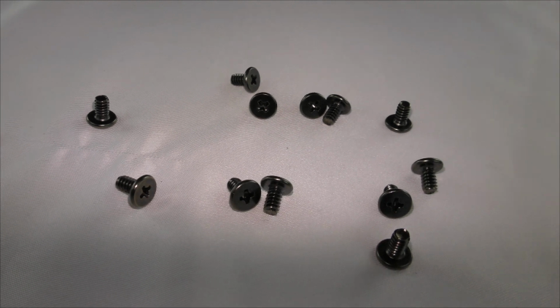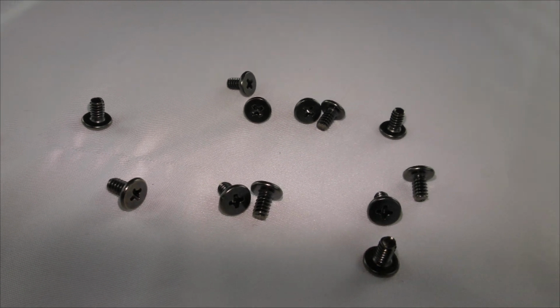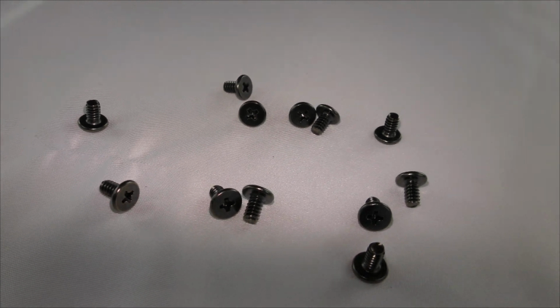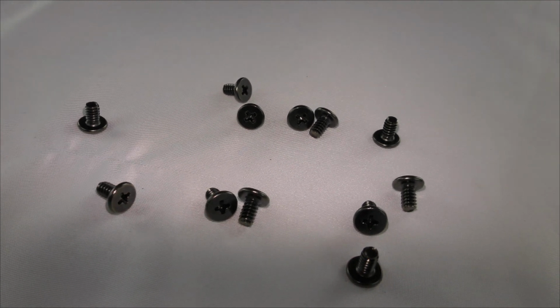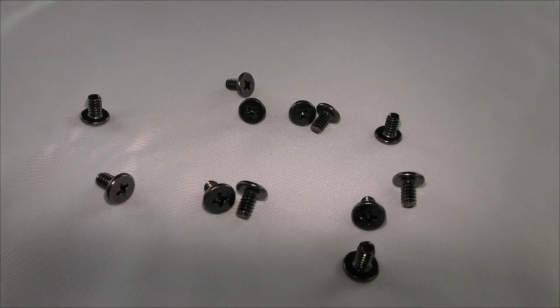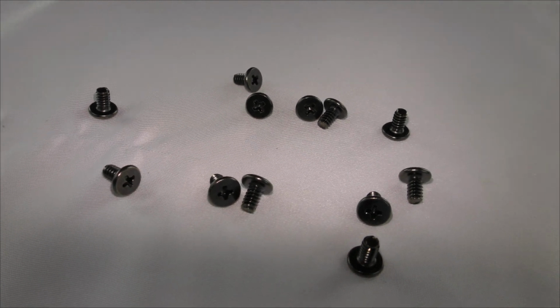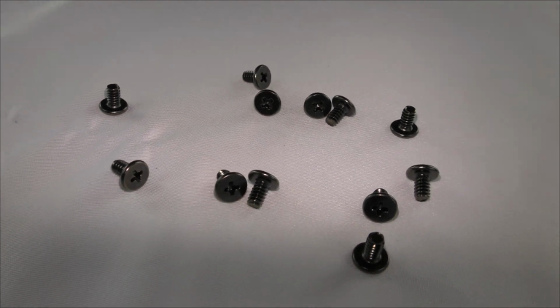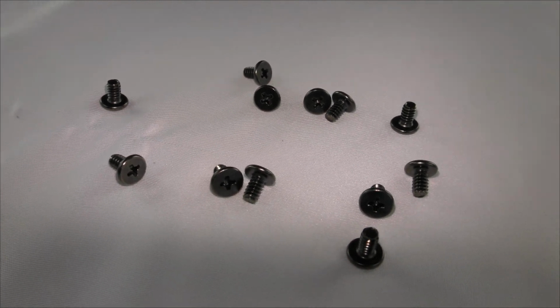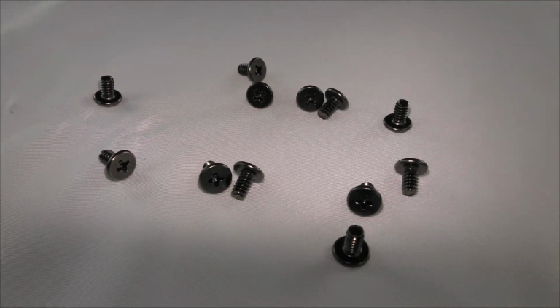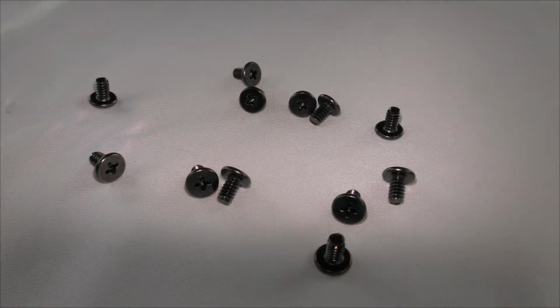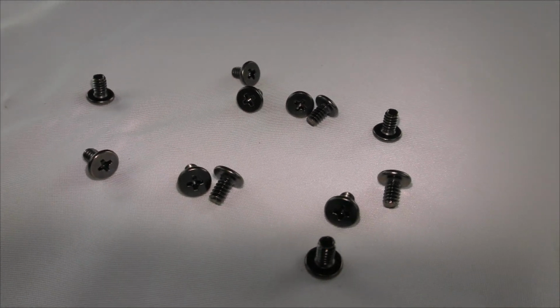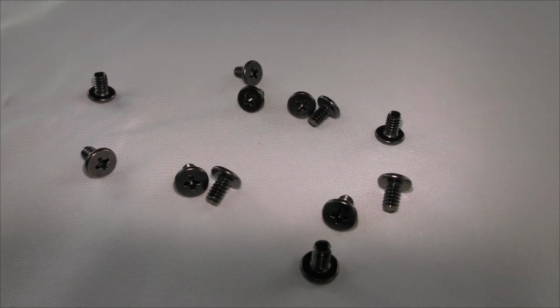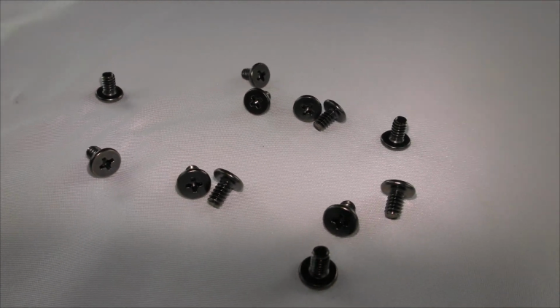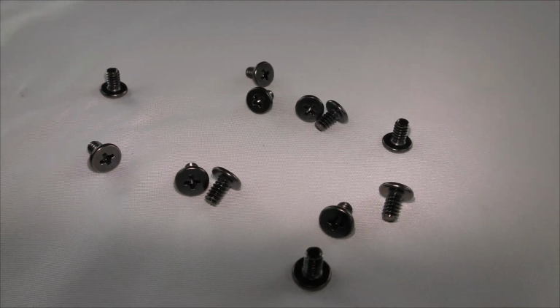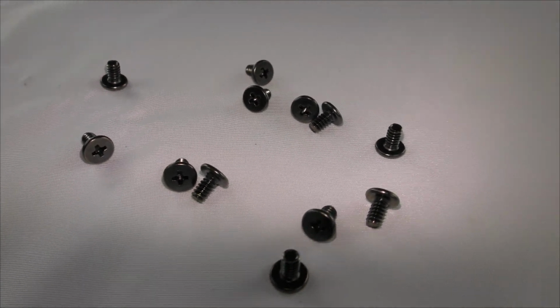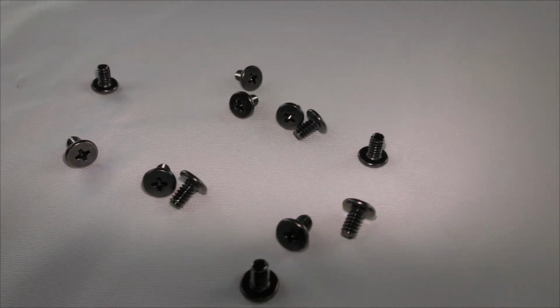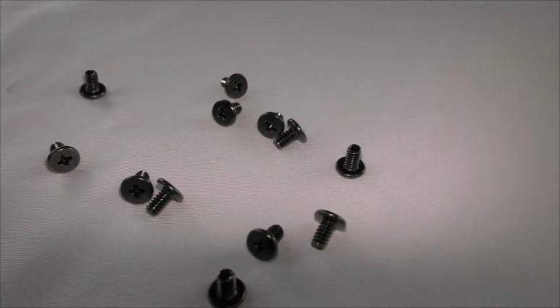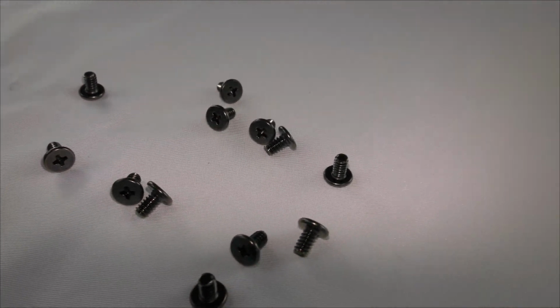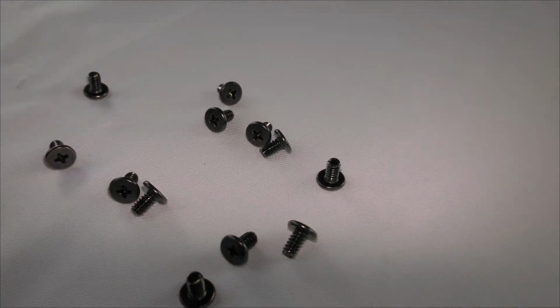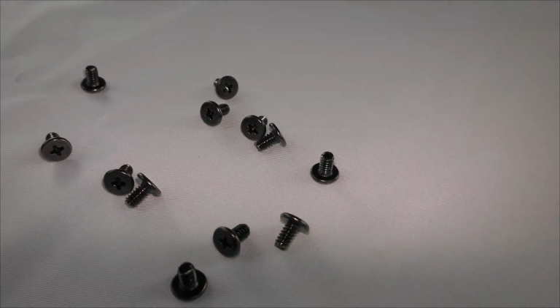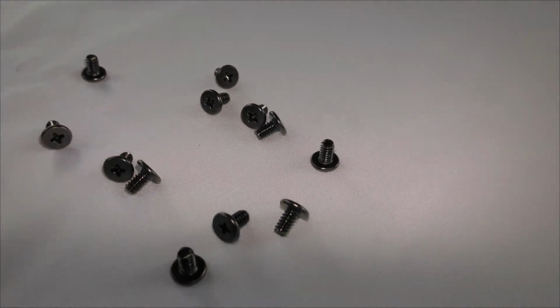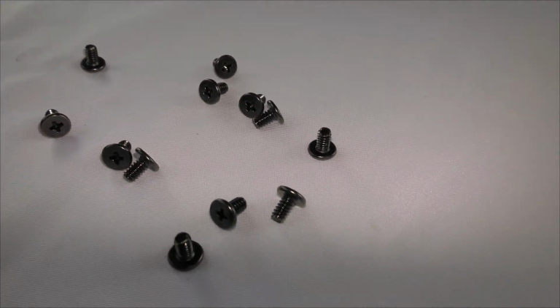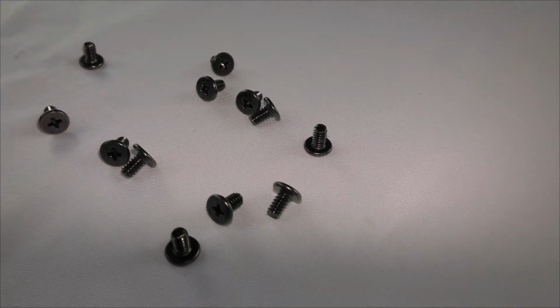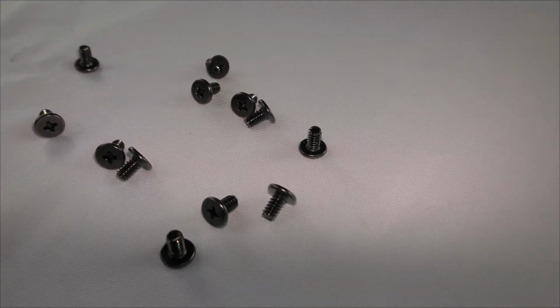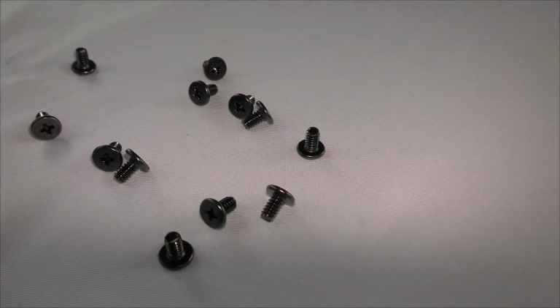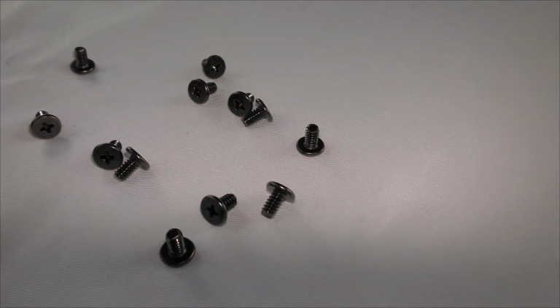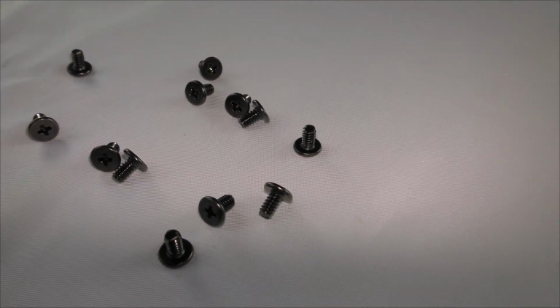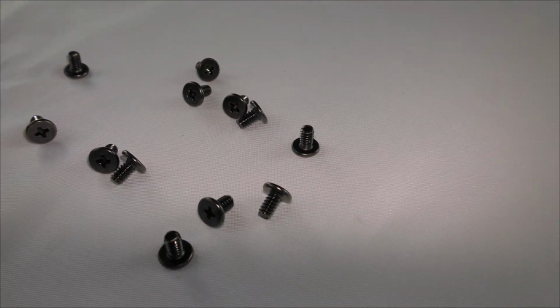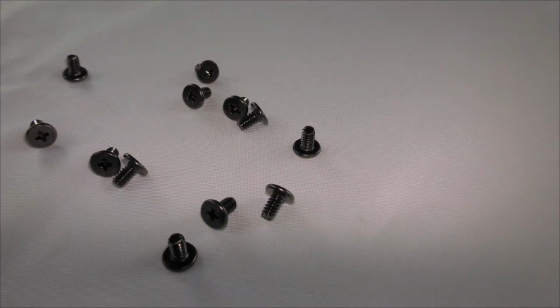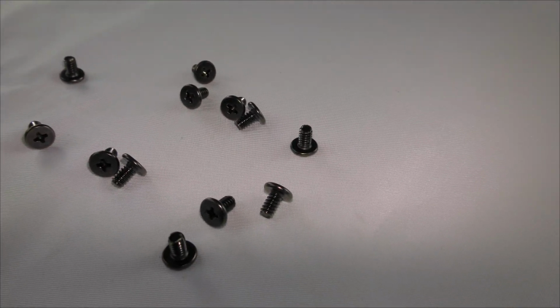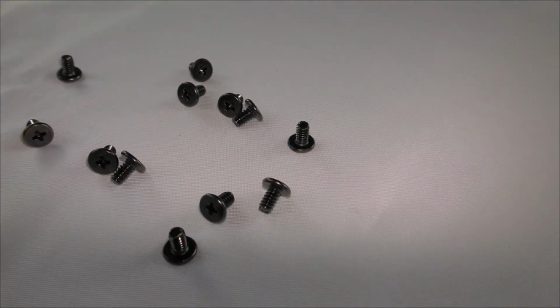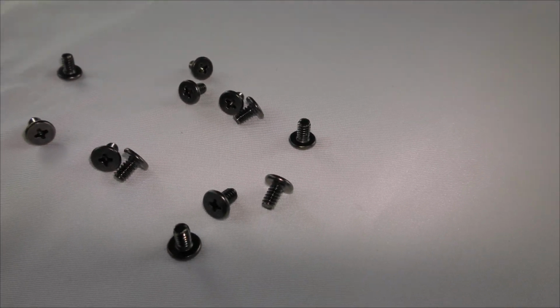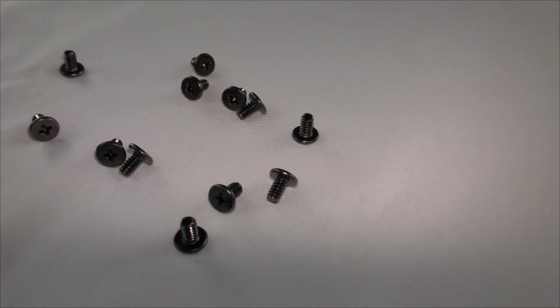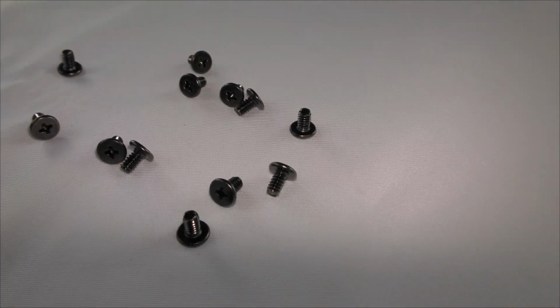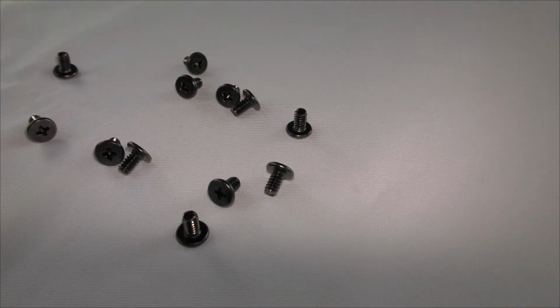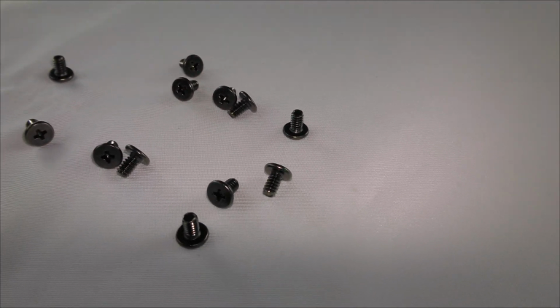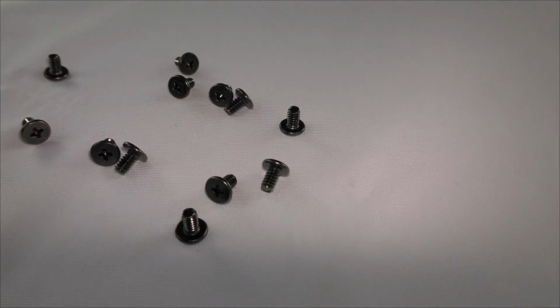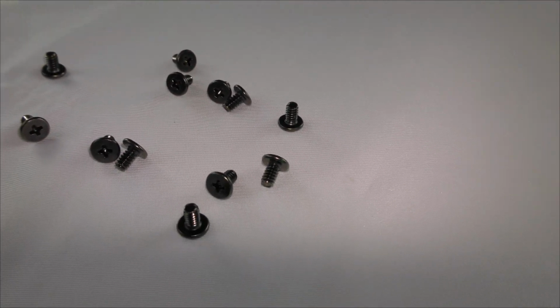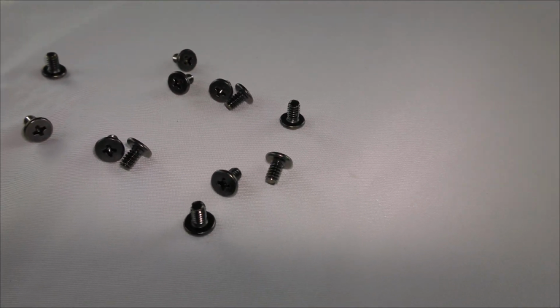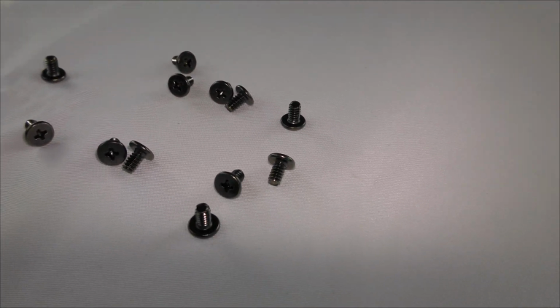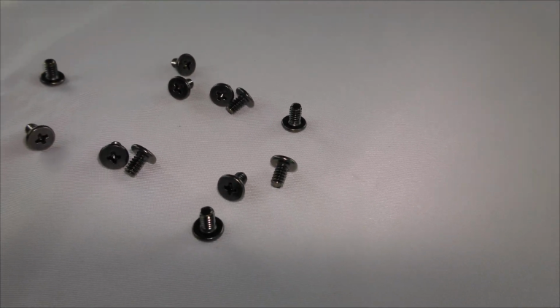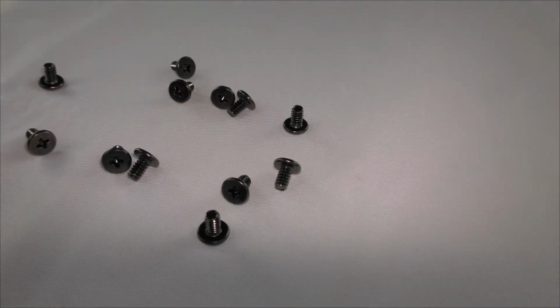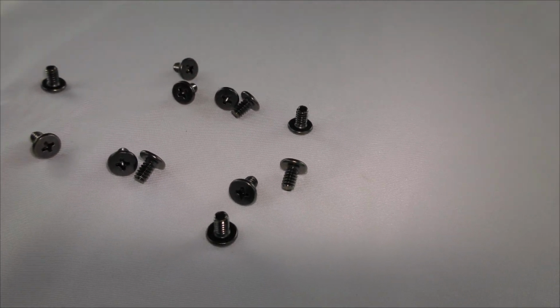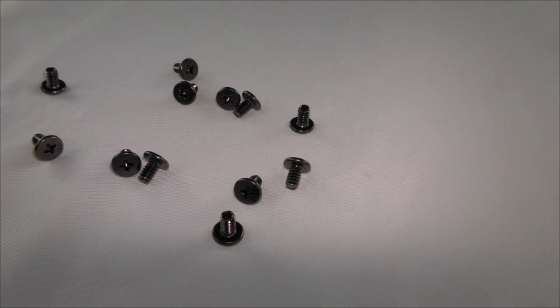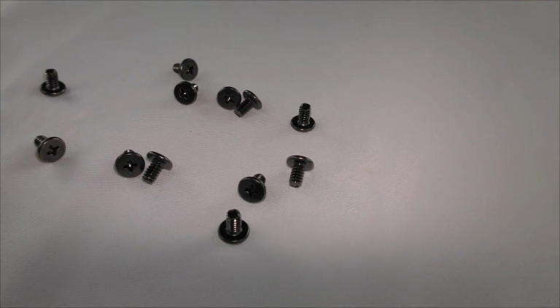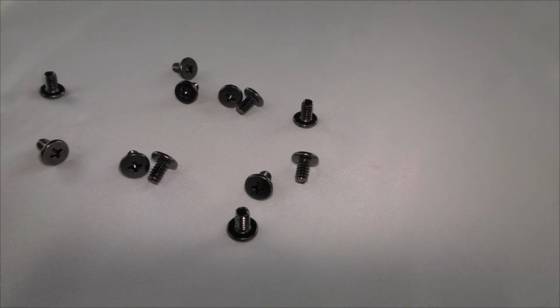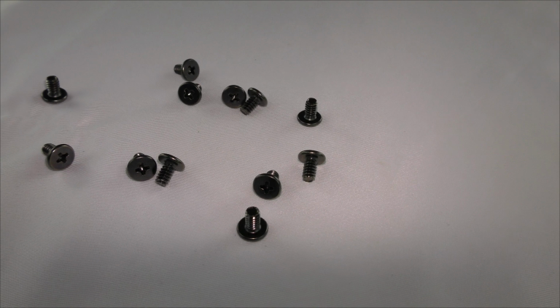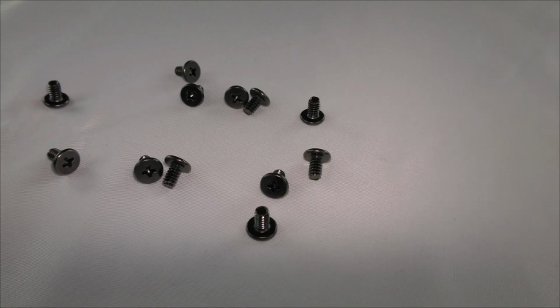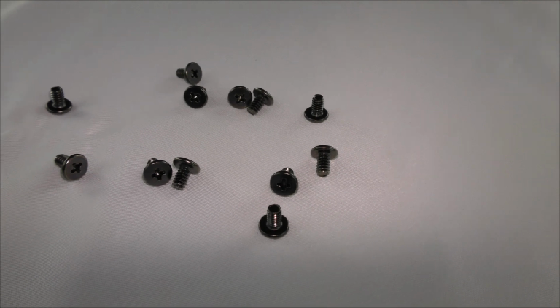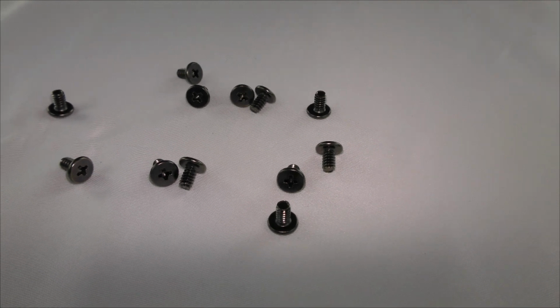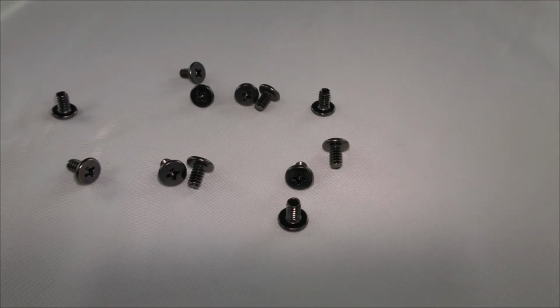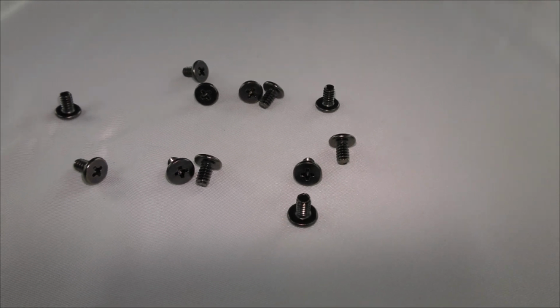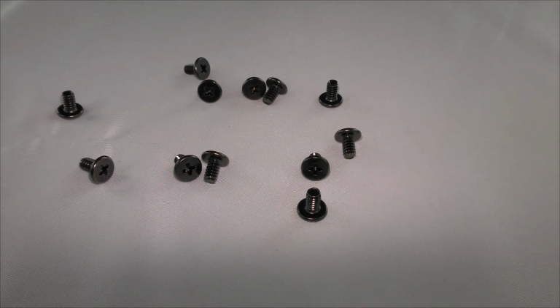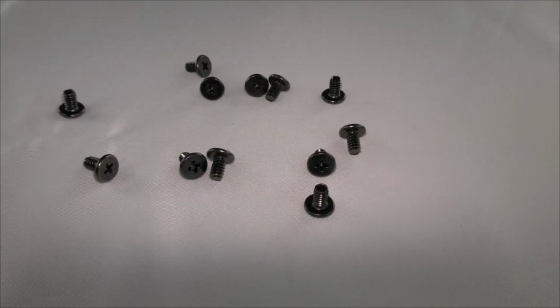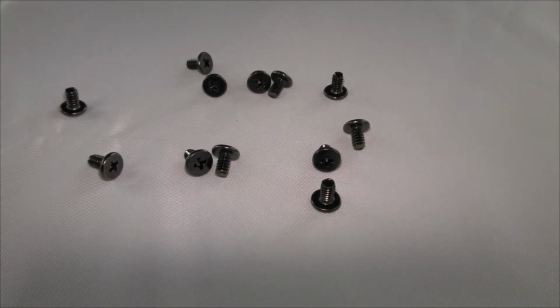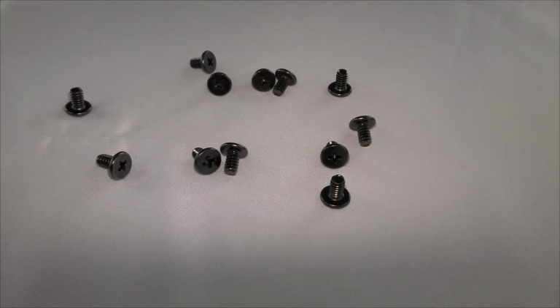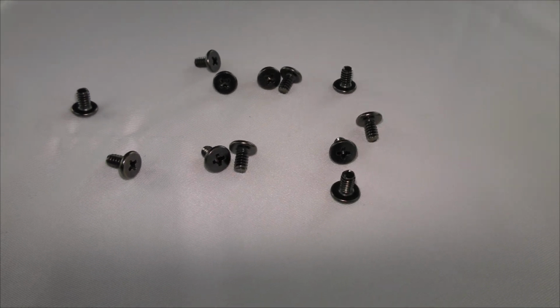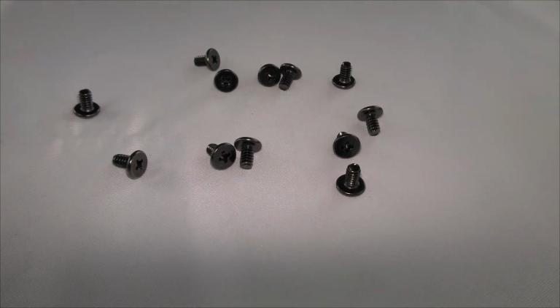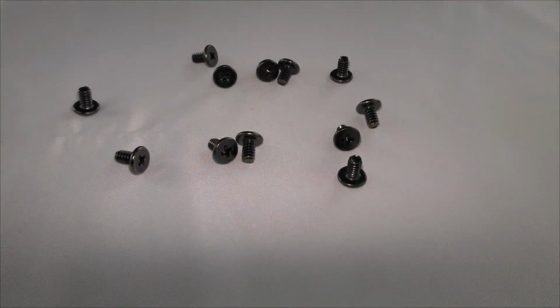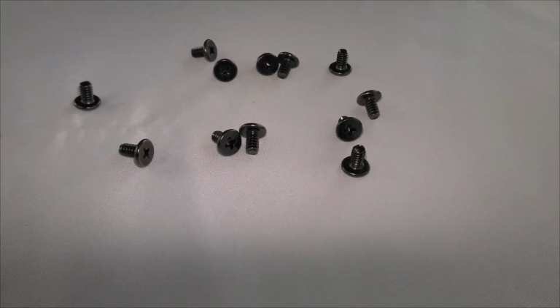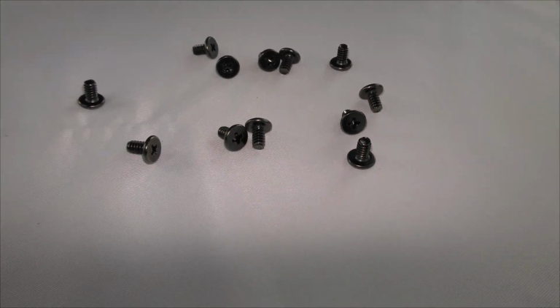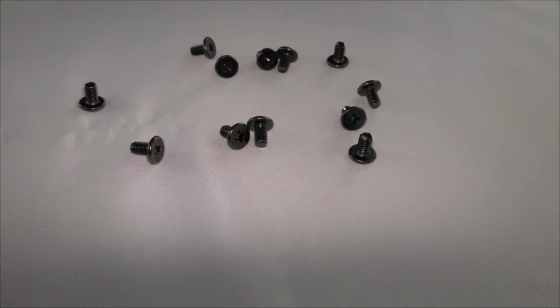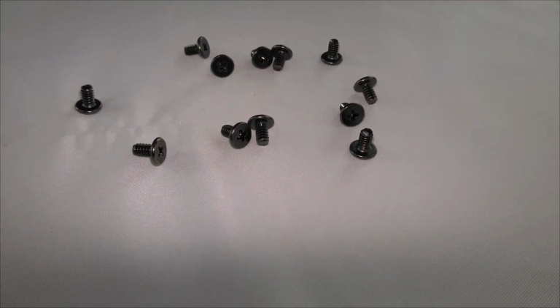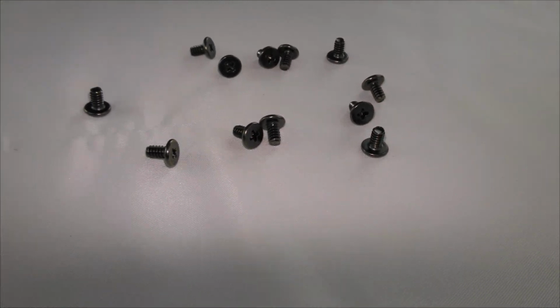And all of these screws will be used to attach the radiator to the top or front of the case — just don't mount it on the bottom.